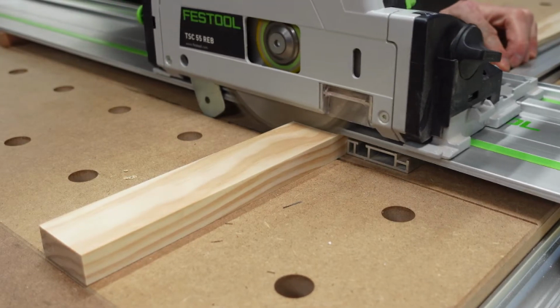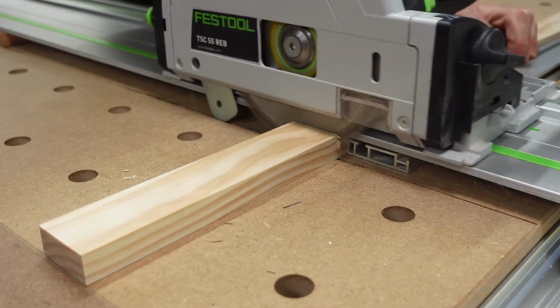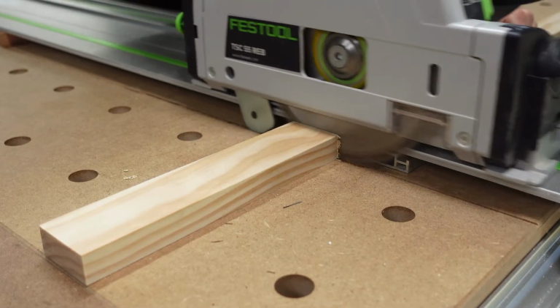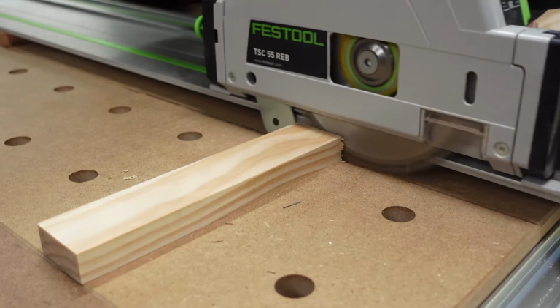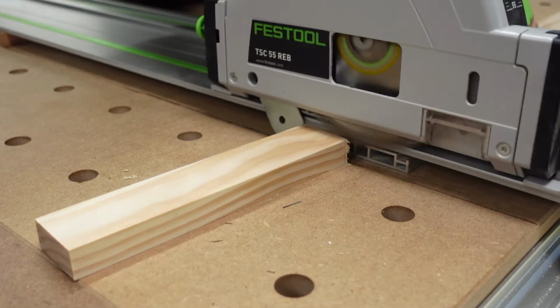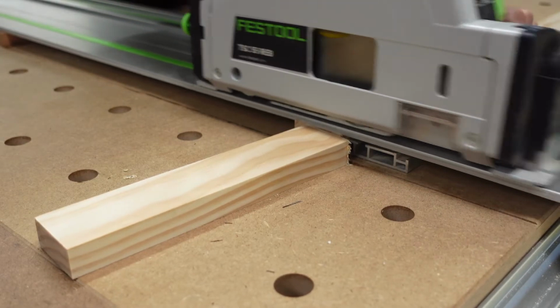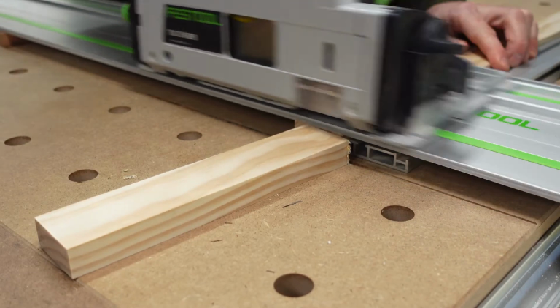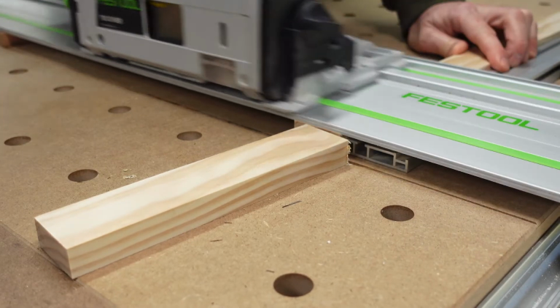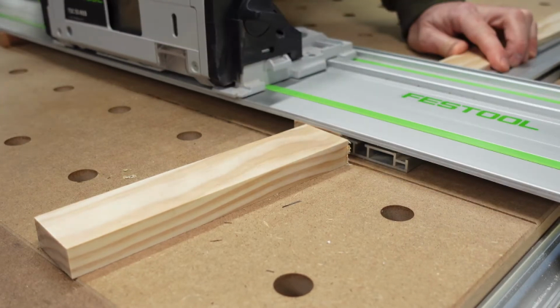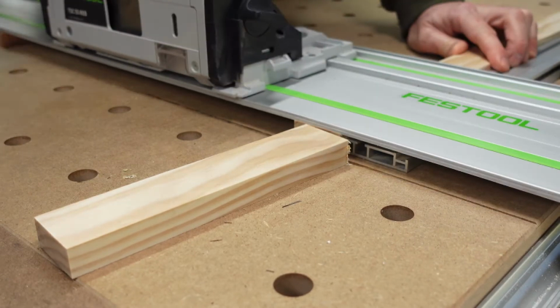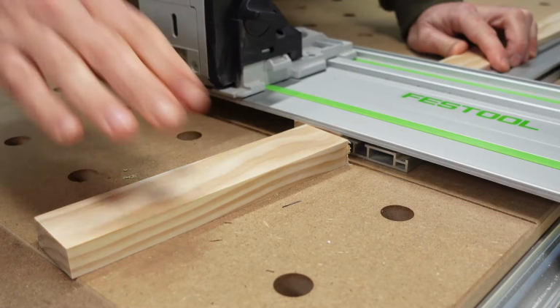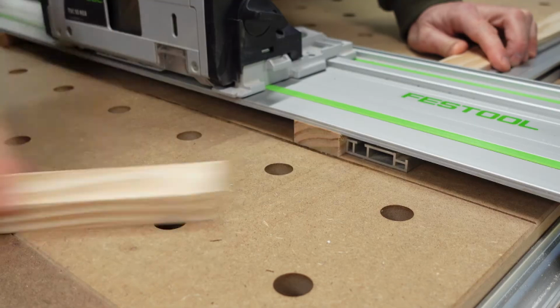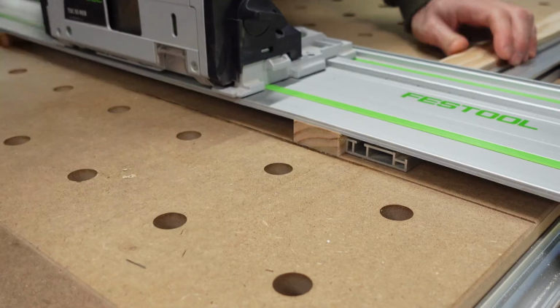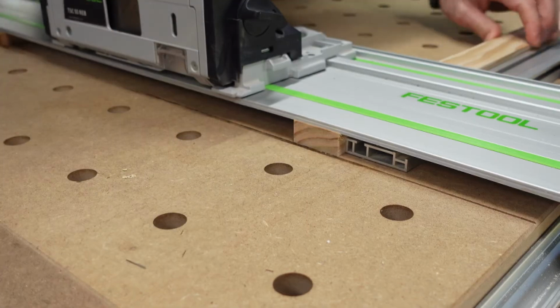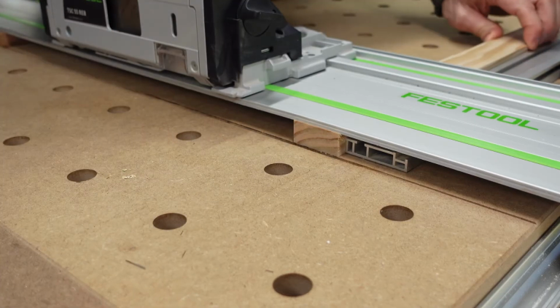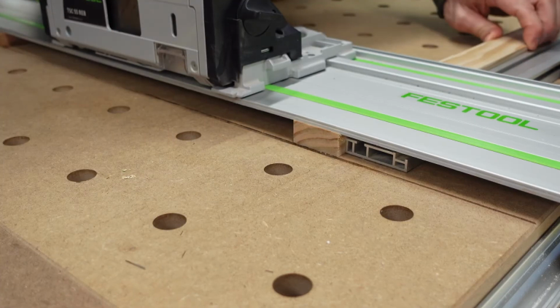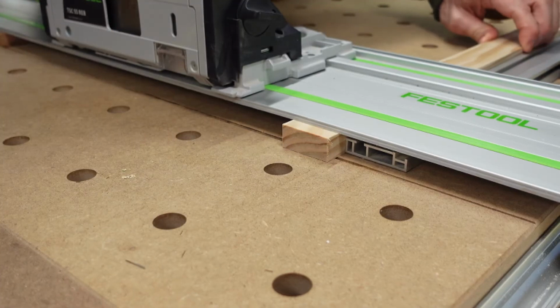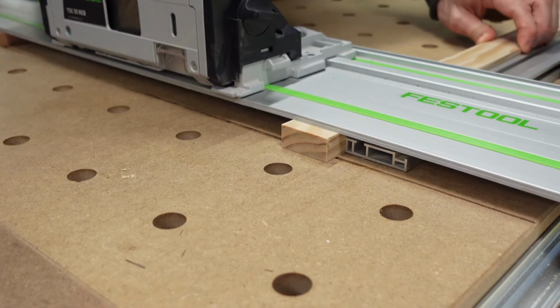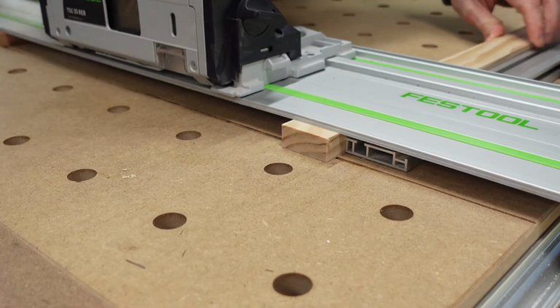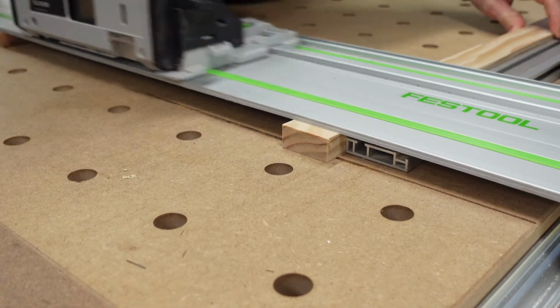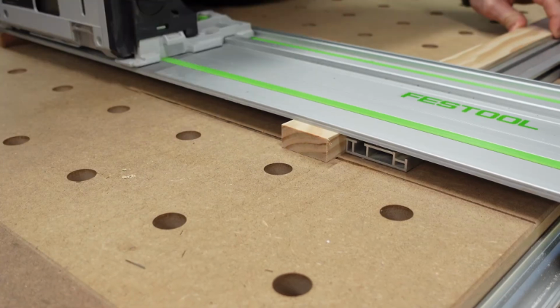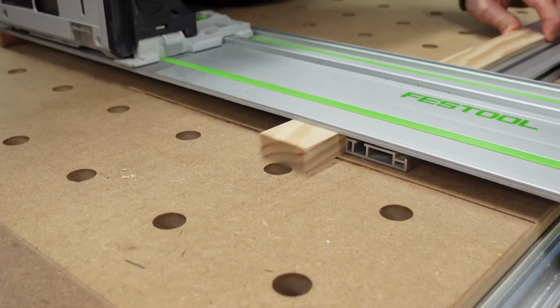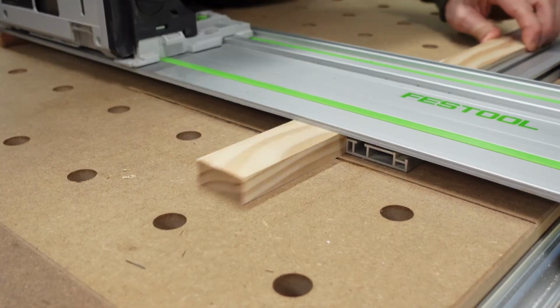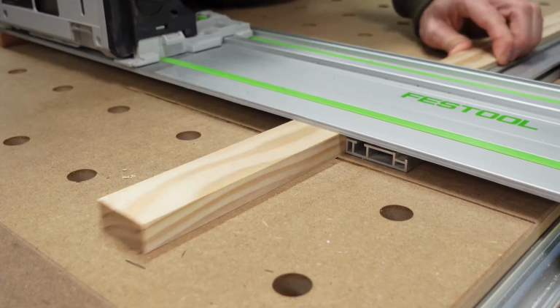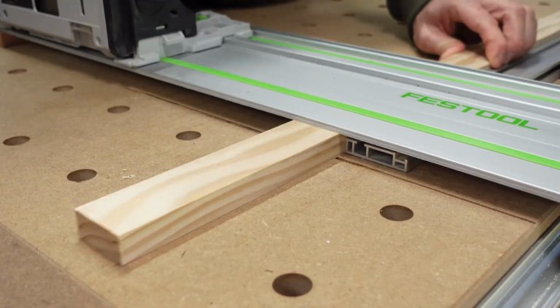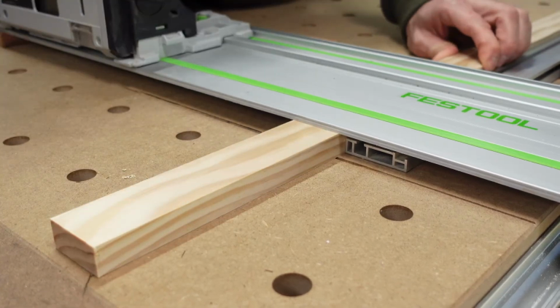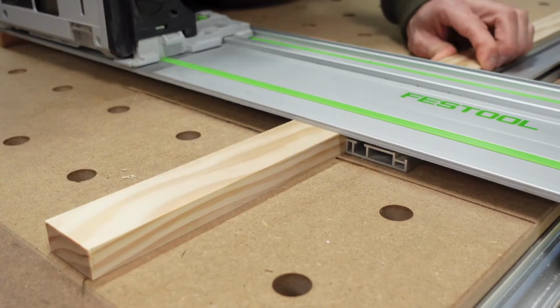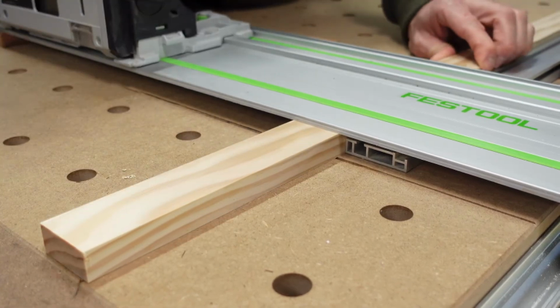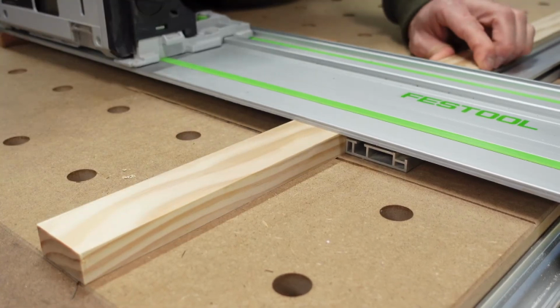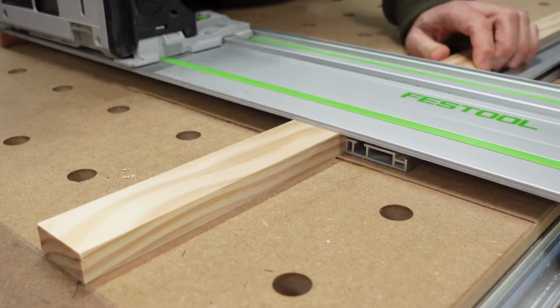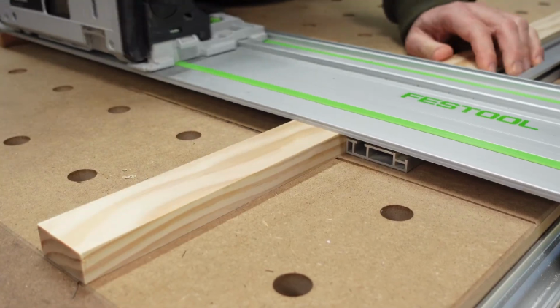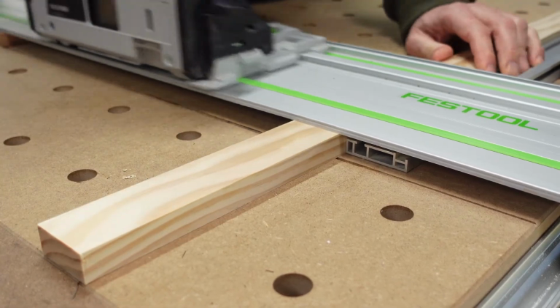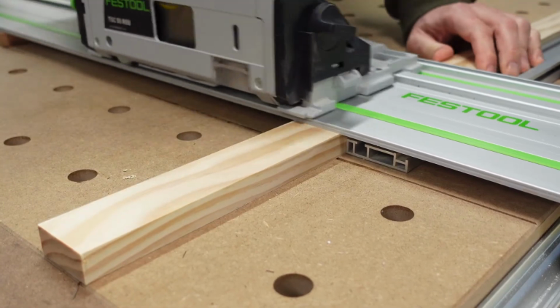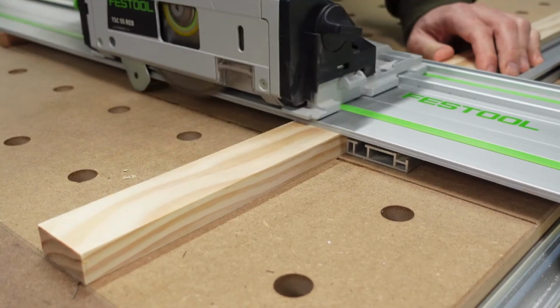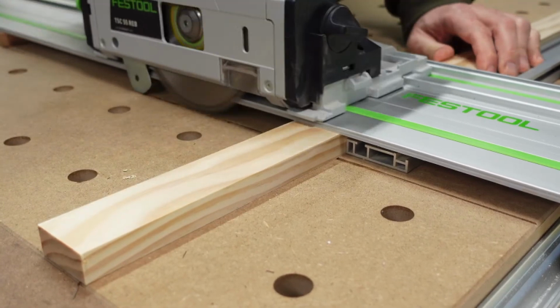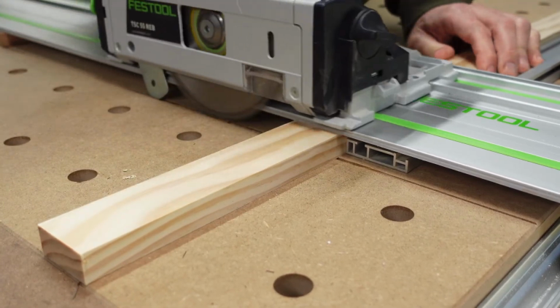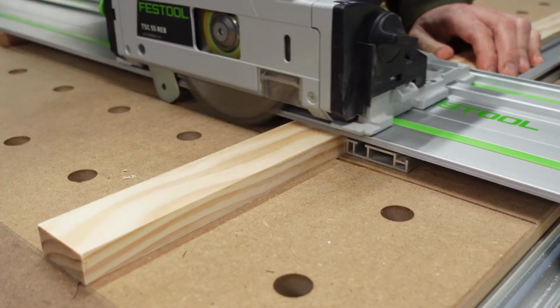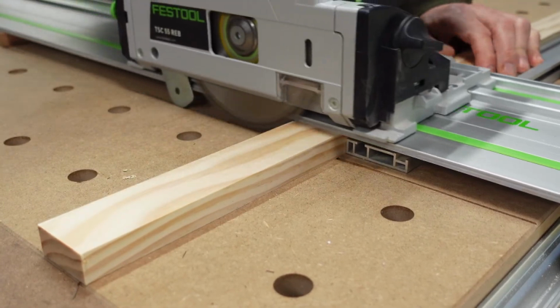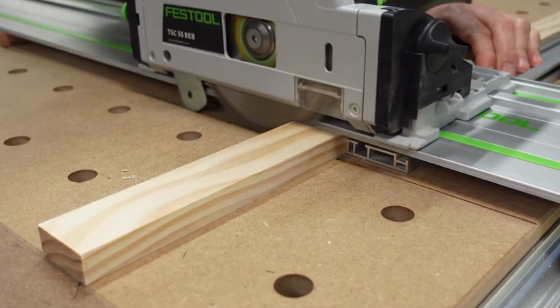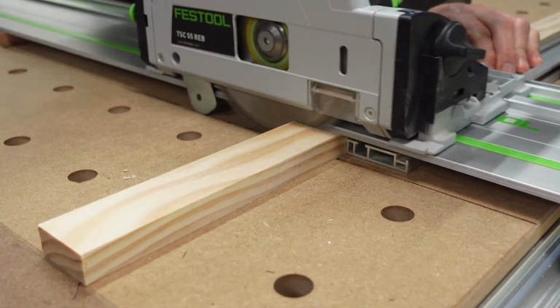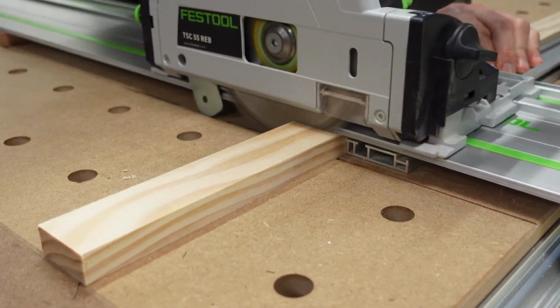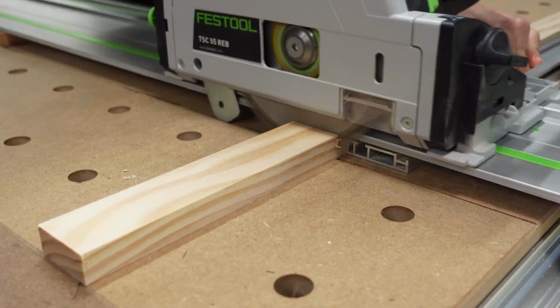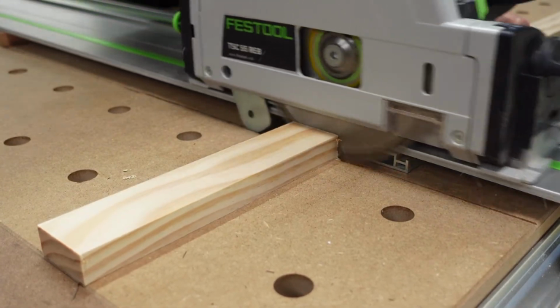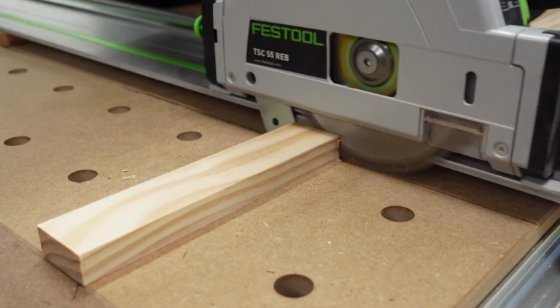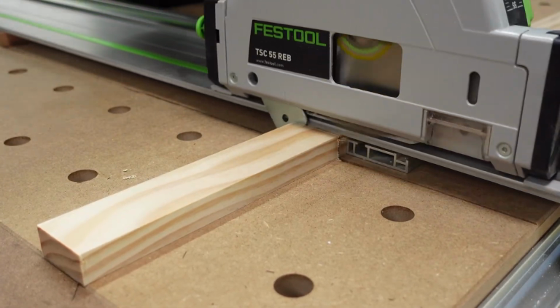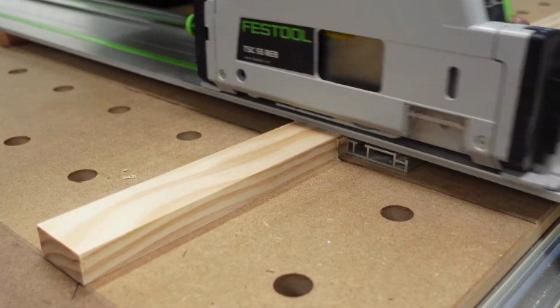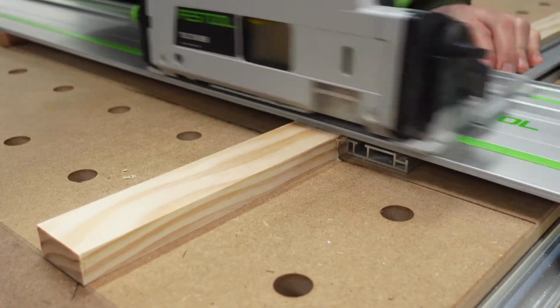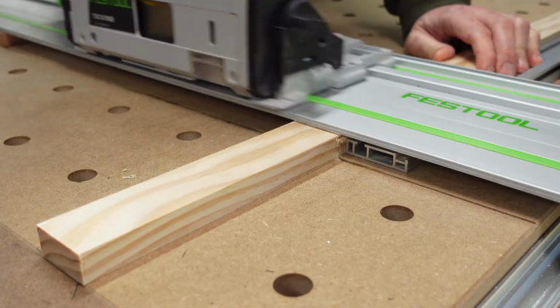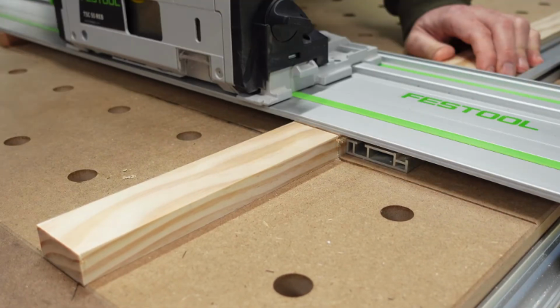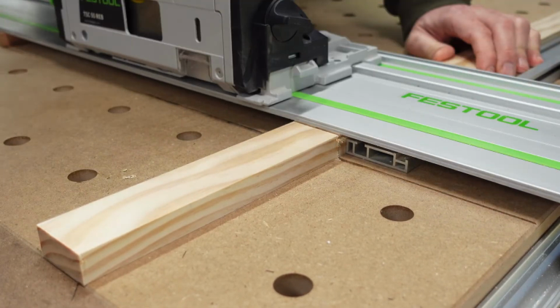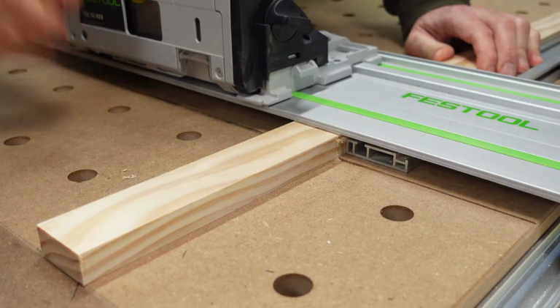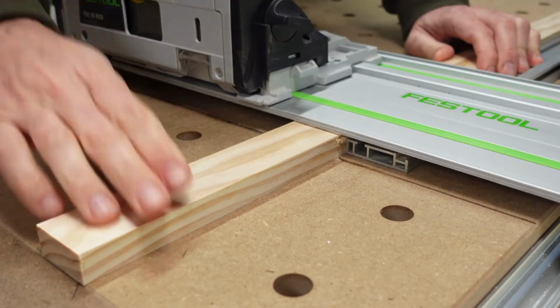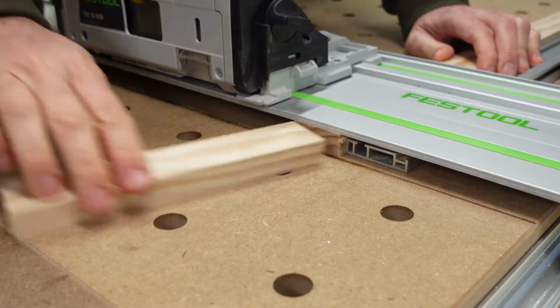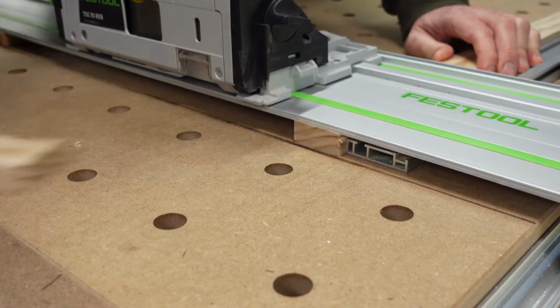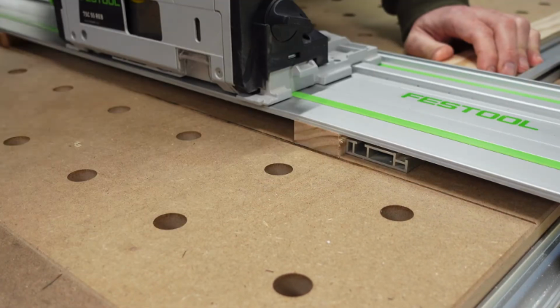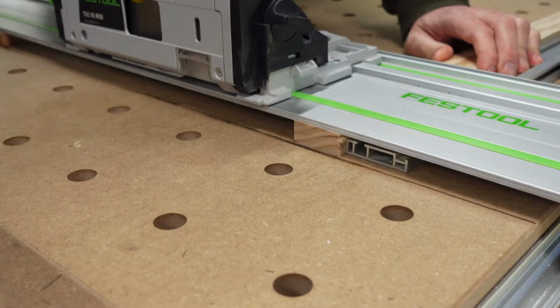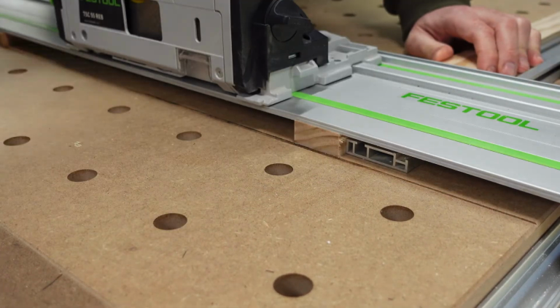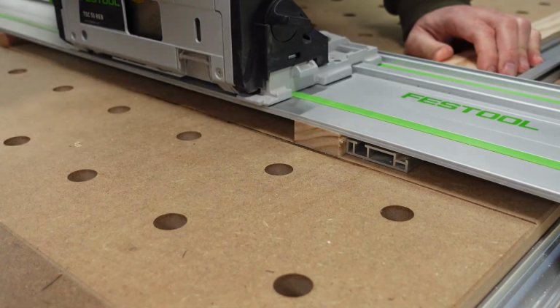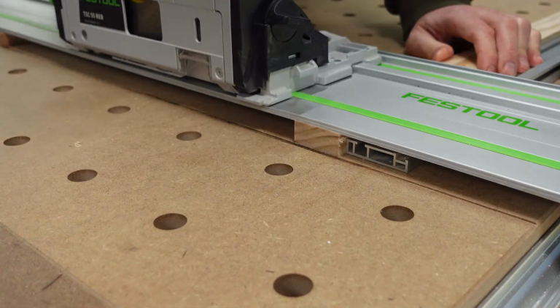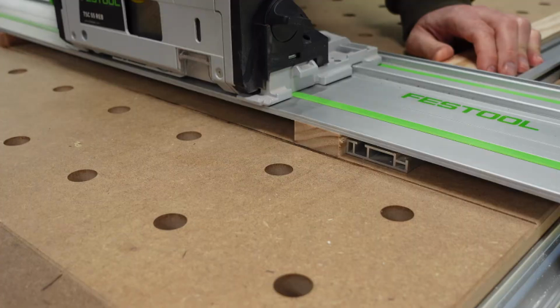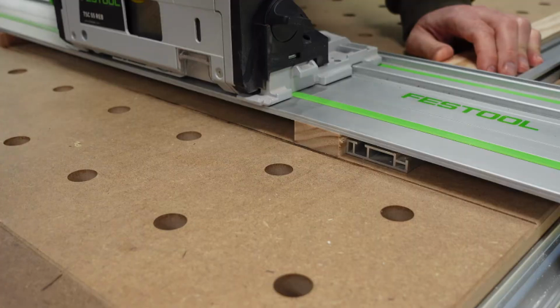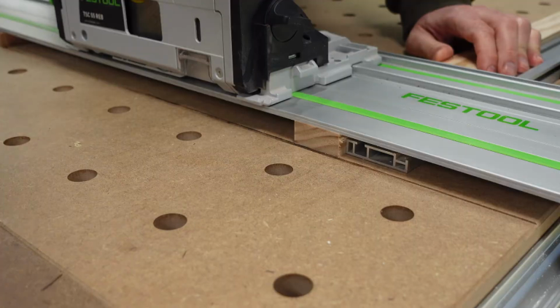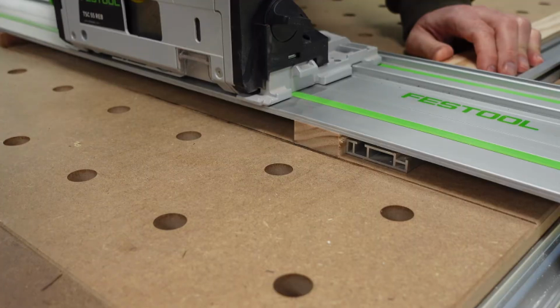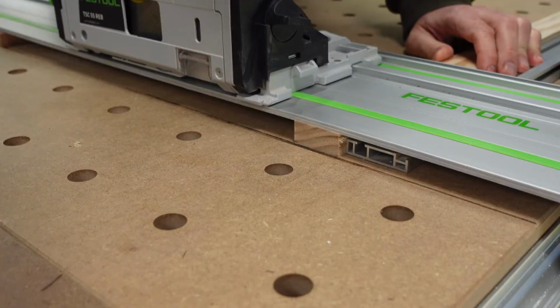Using the track saw I'm cutting two pieces of 42 by 19 millimetre thick pine at about 220 millimetres length each.